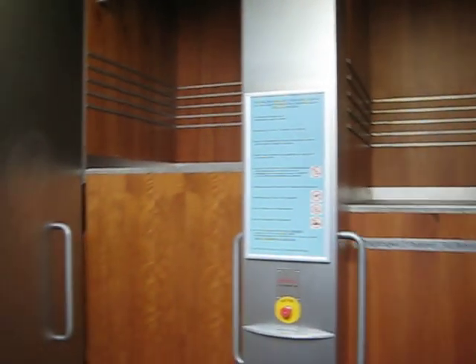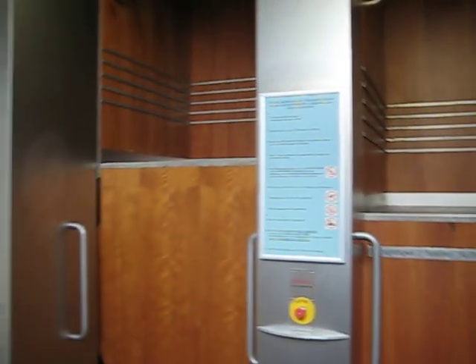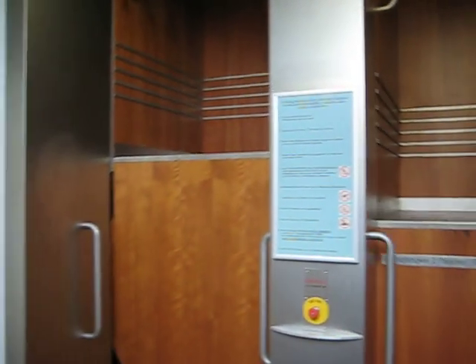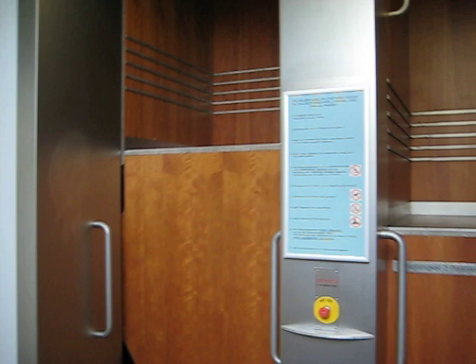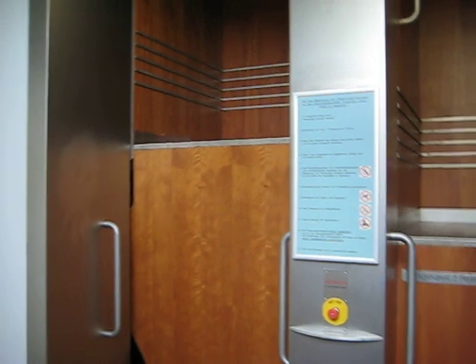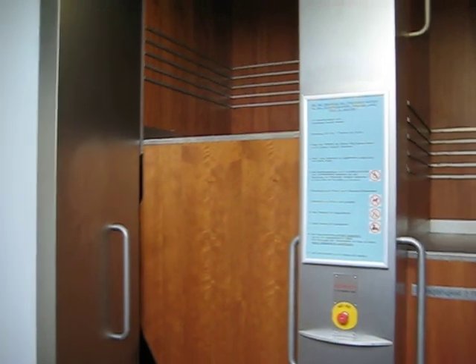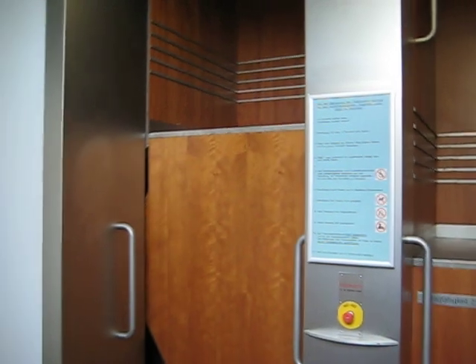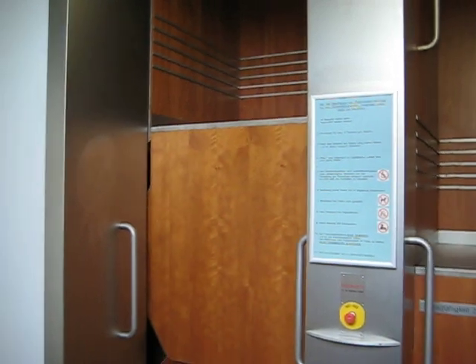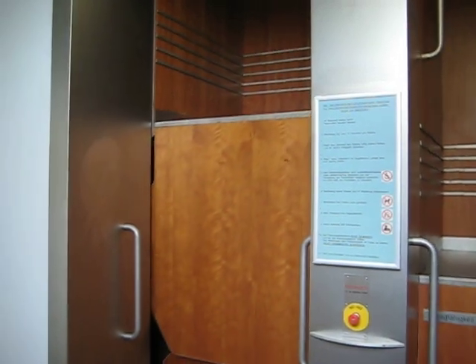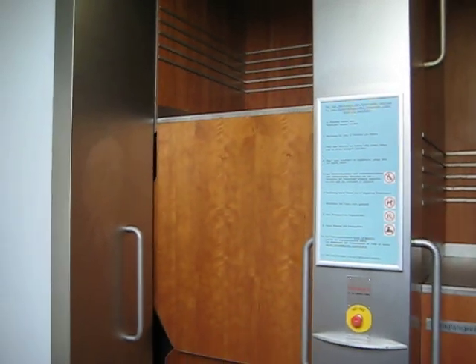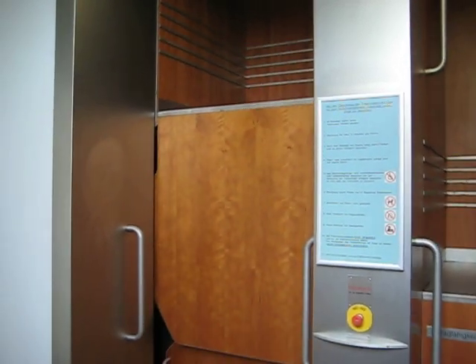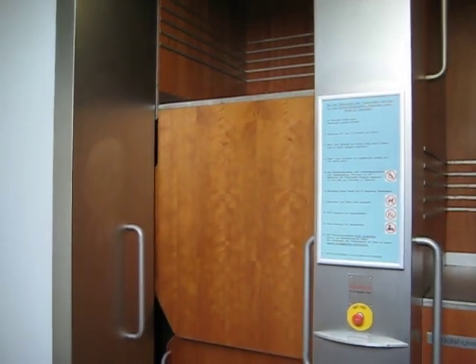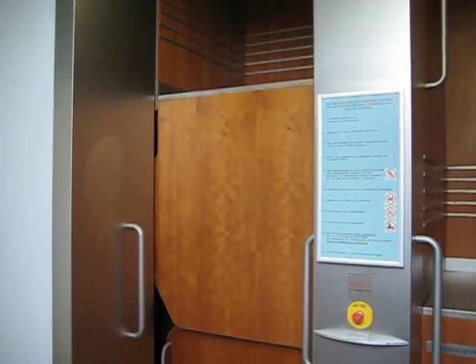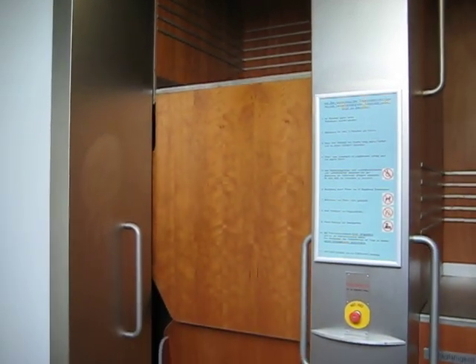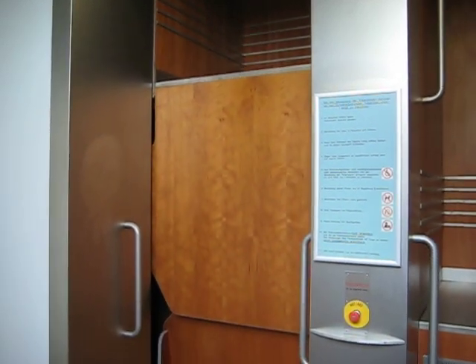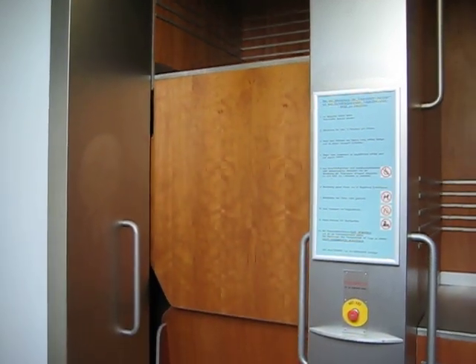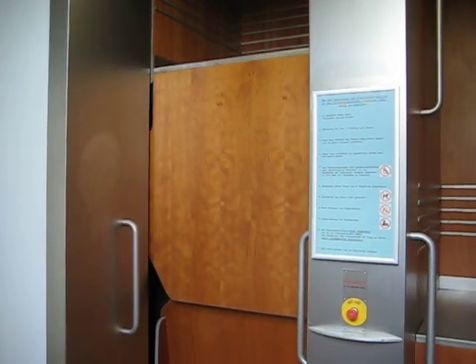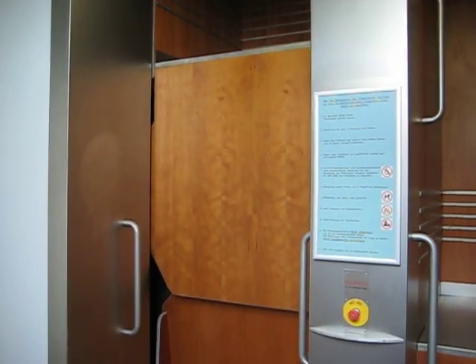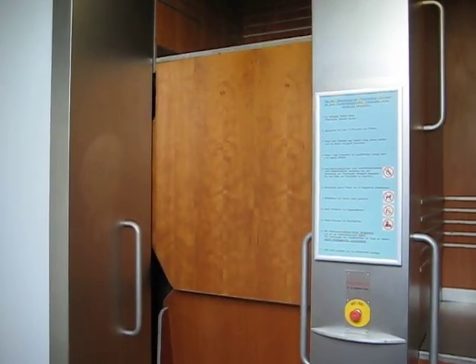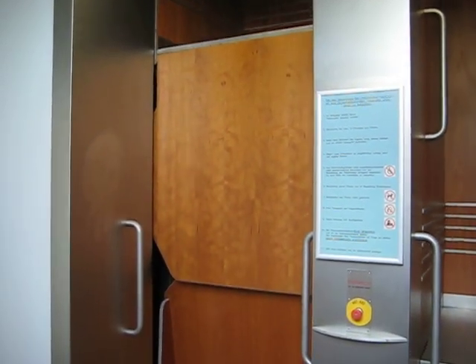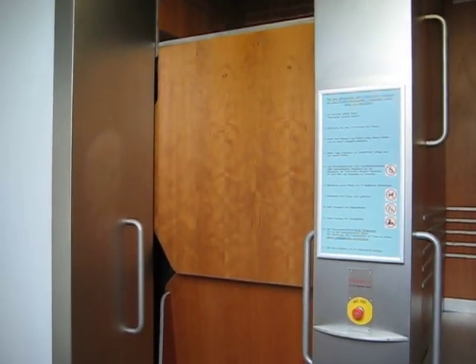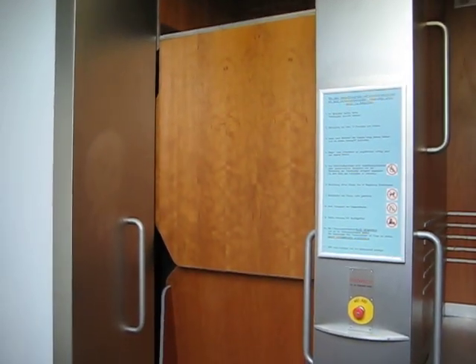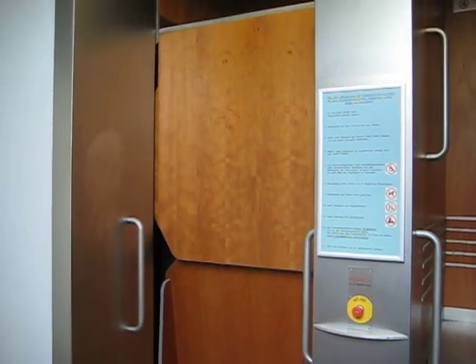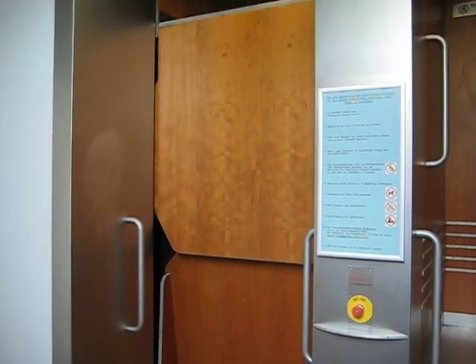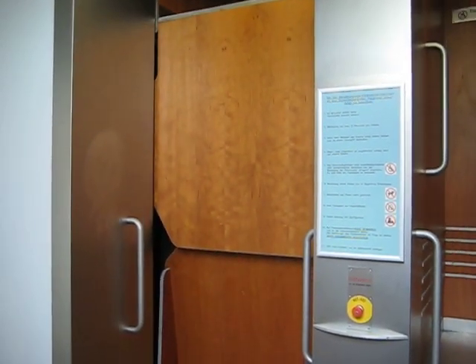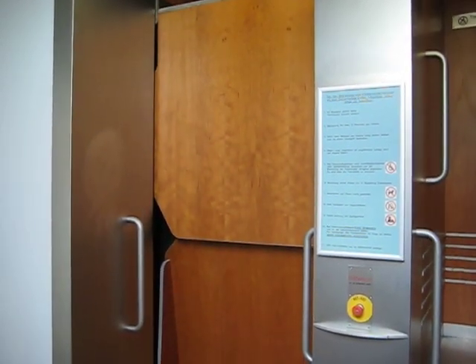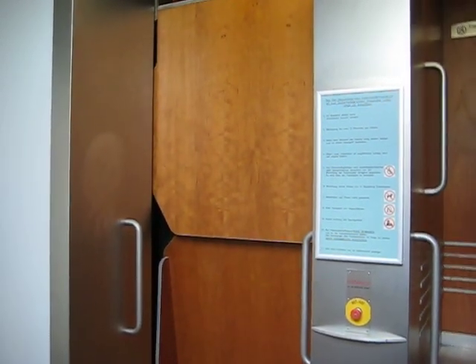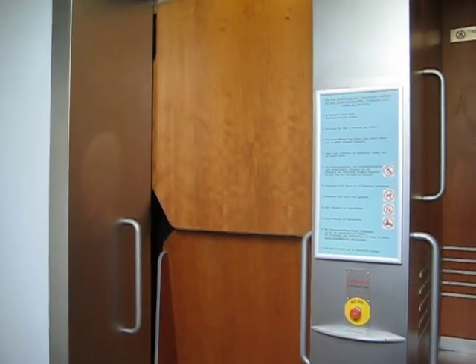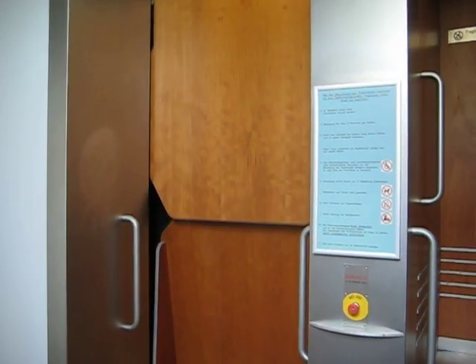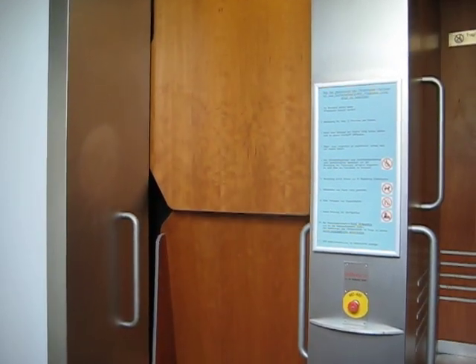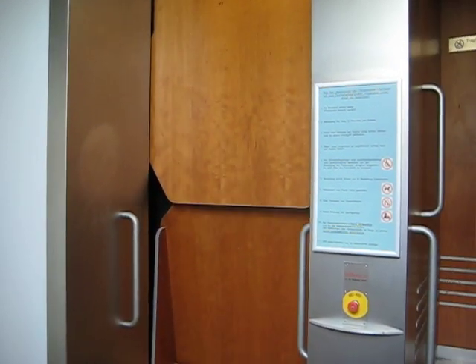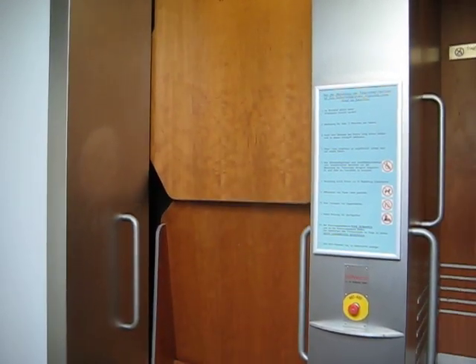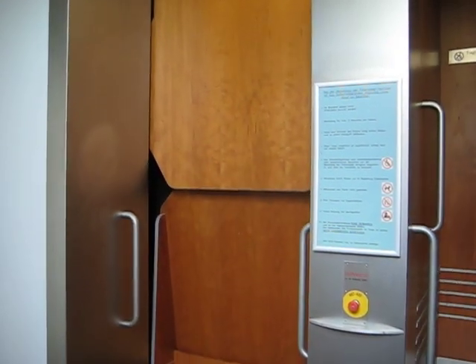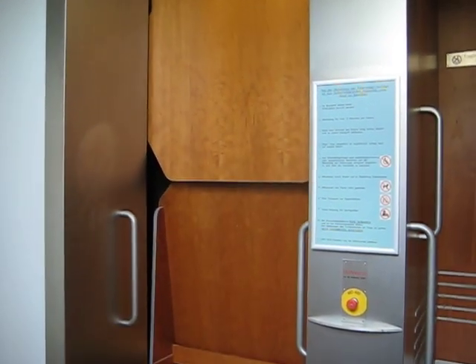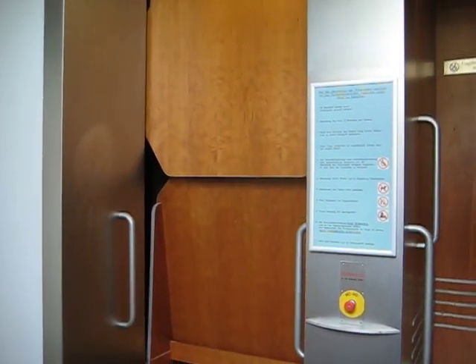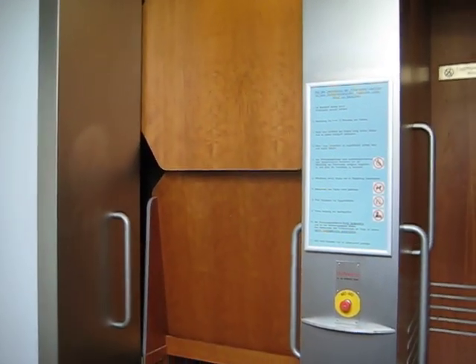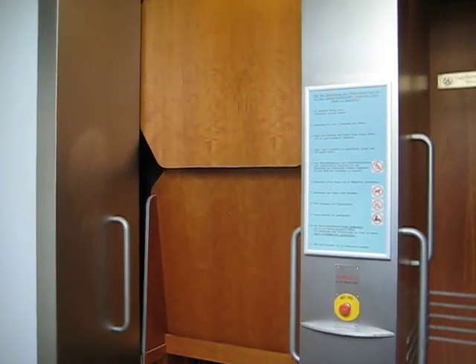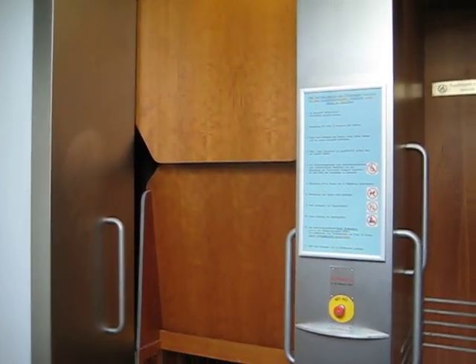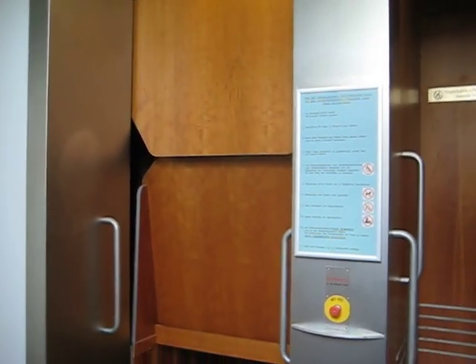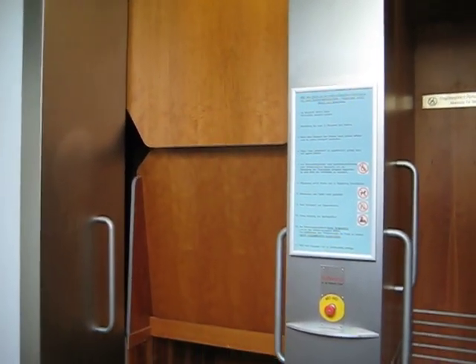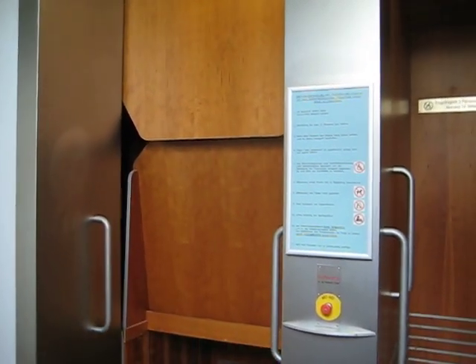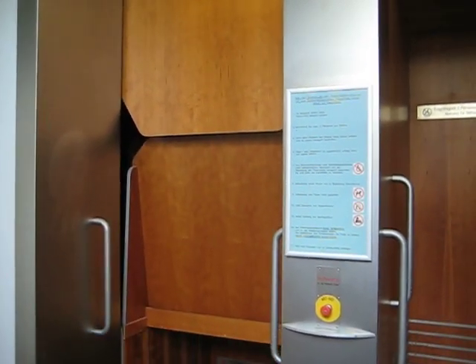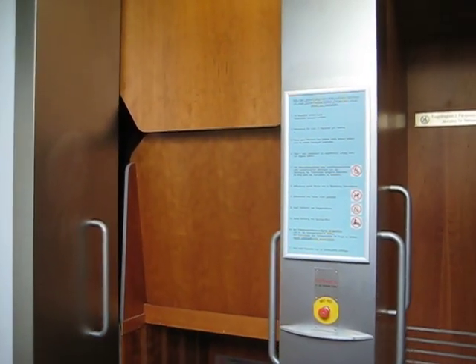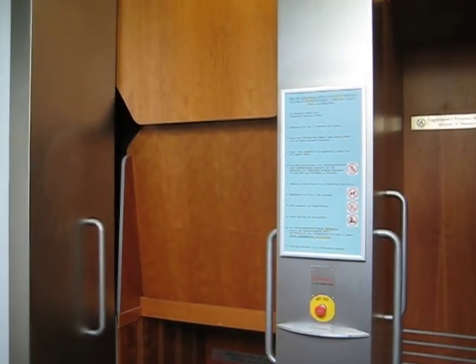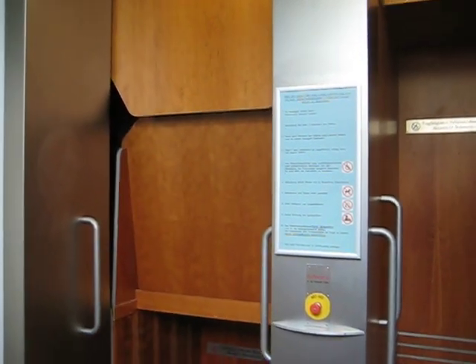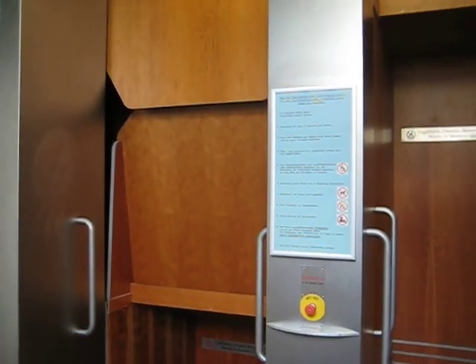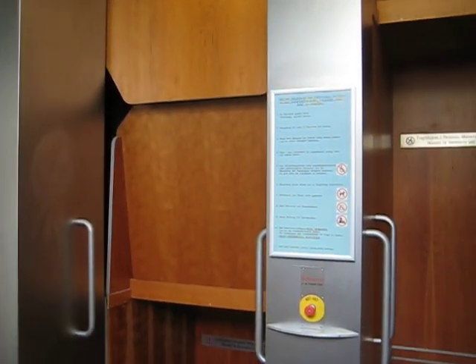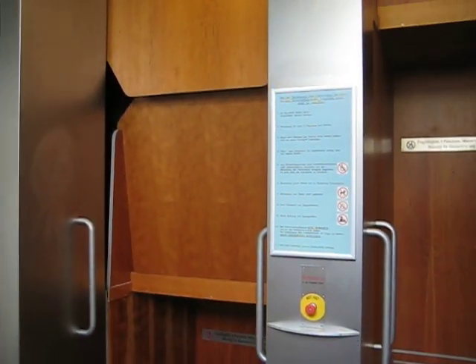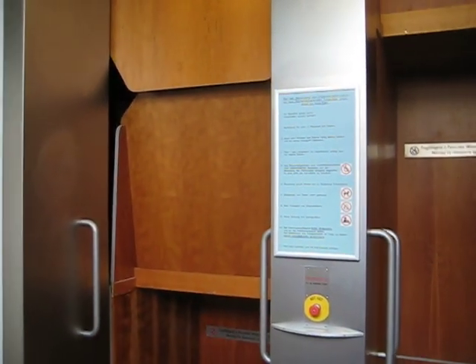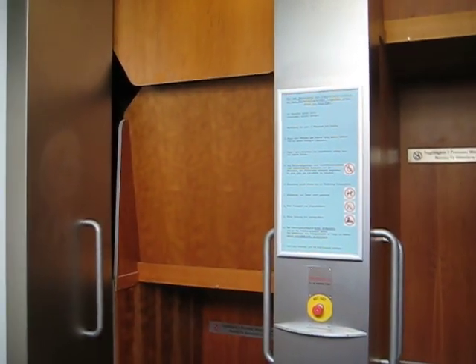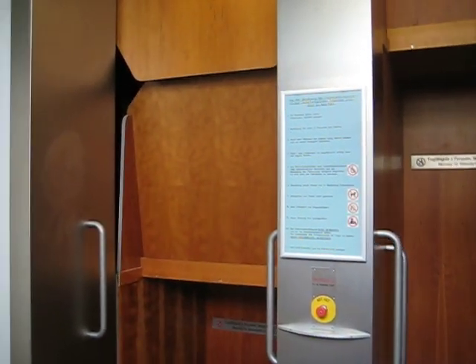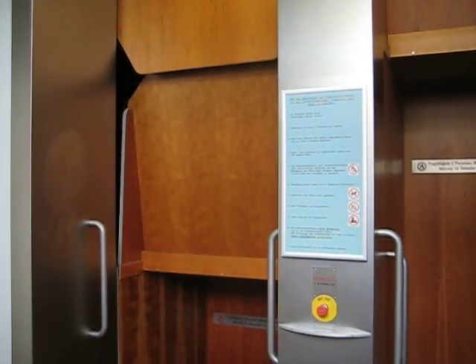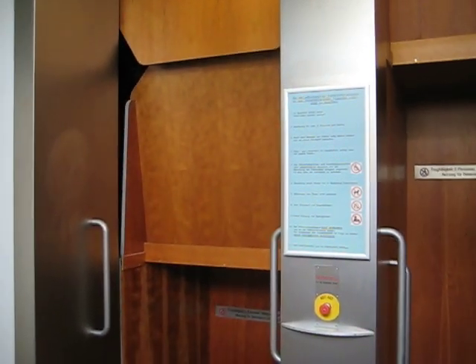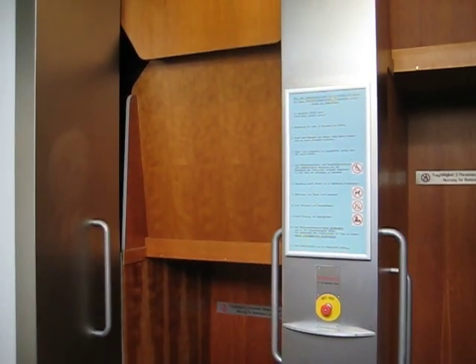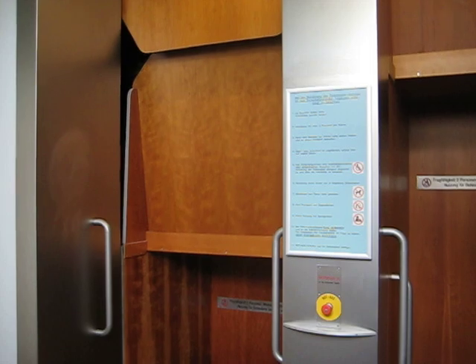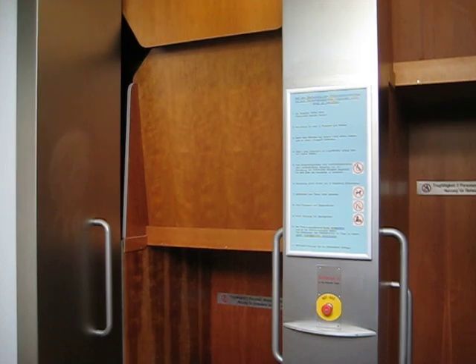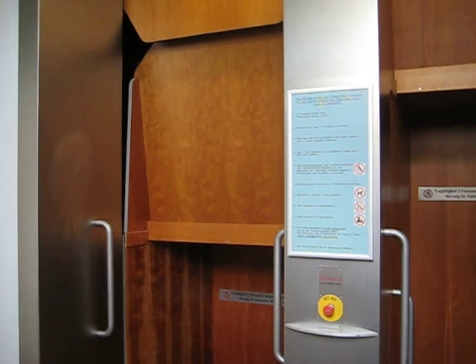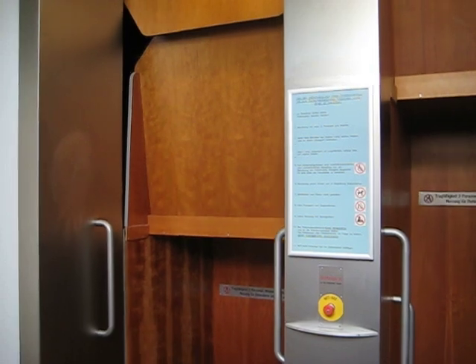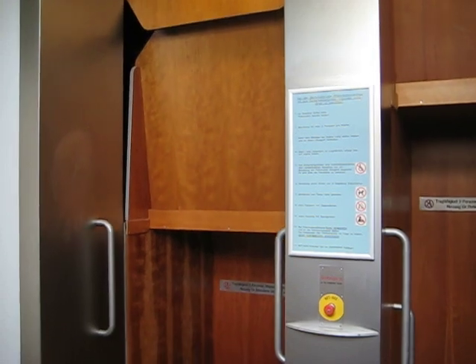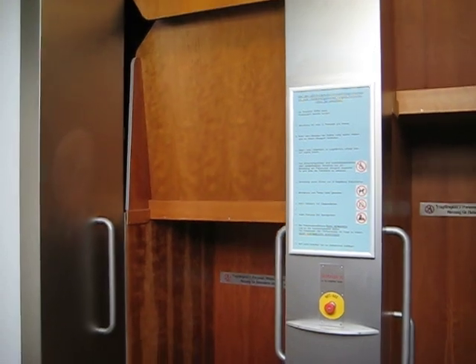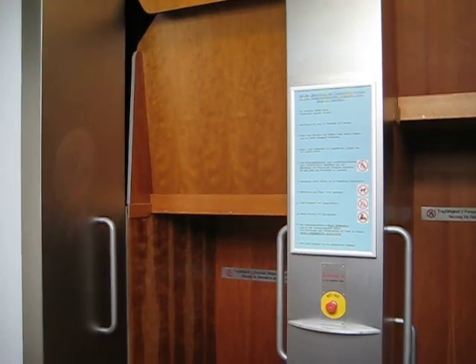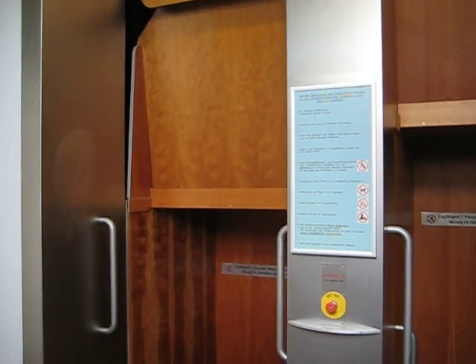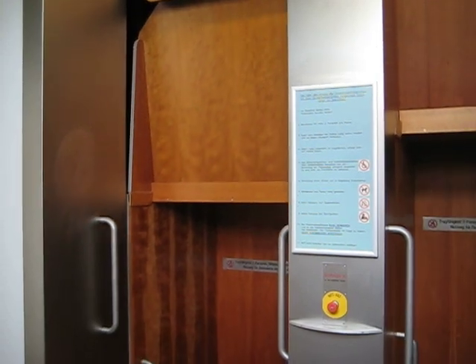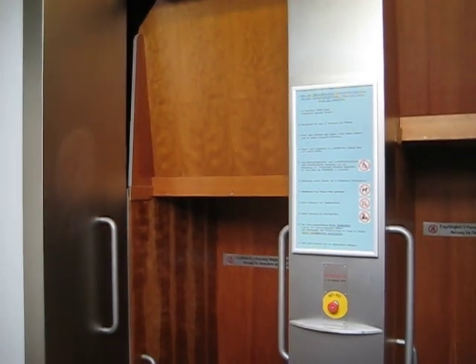But today it's one of the few places in the world where you can go to ride what is called a paternoster elevator.